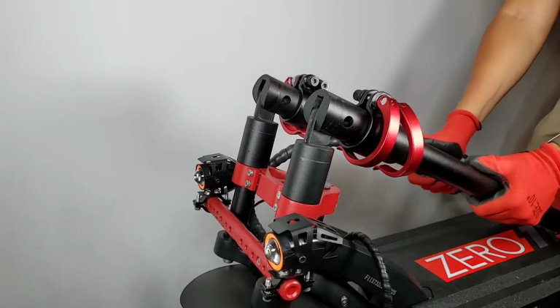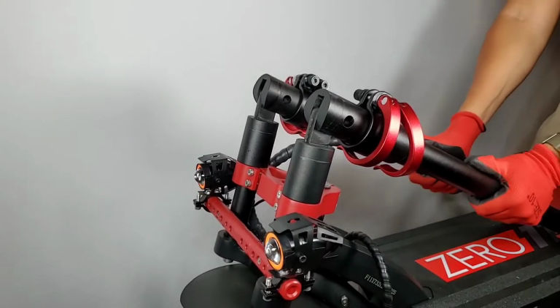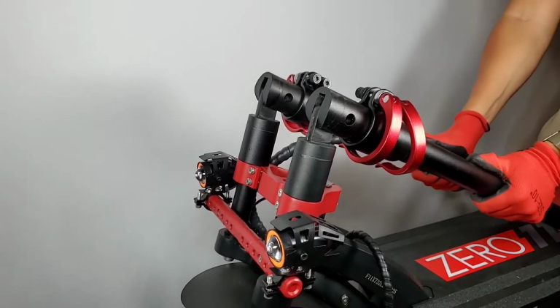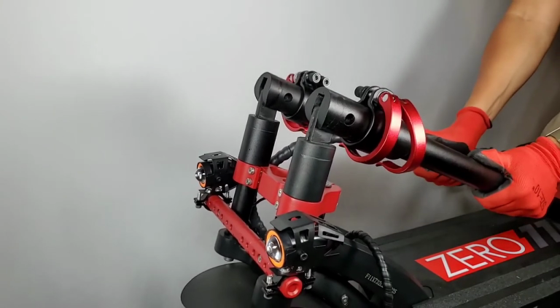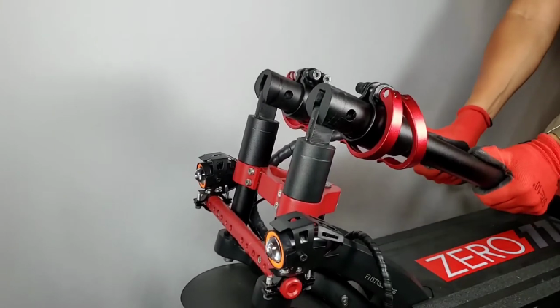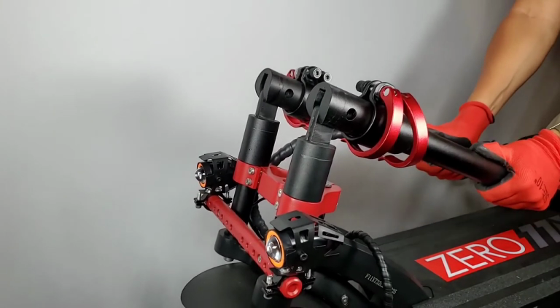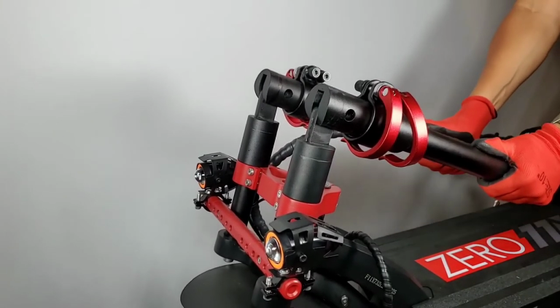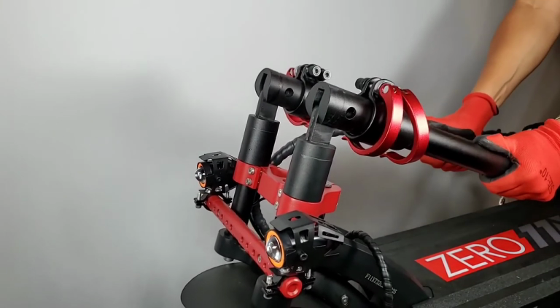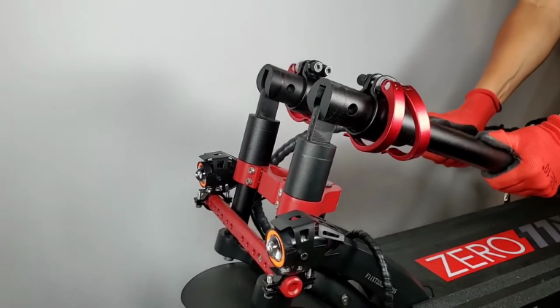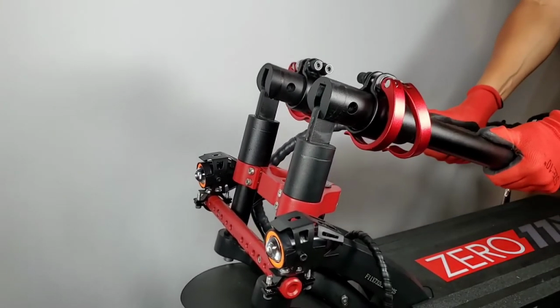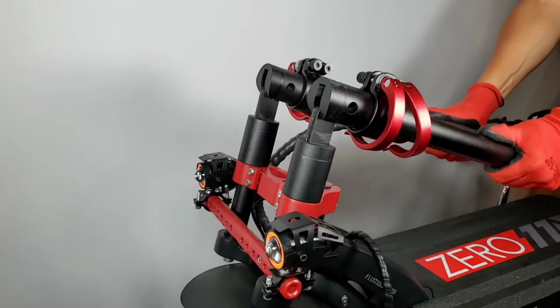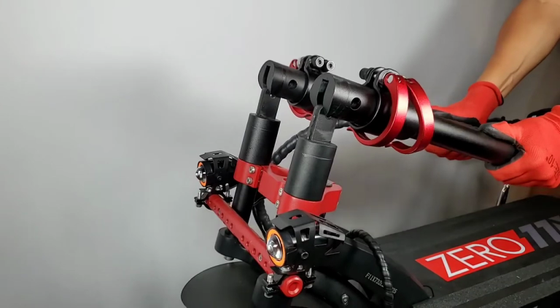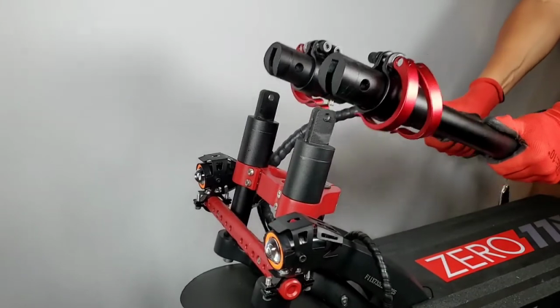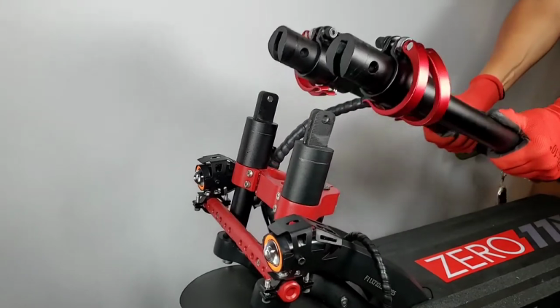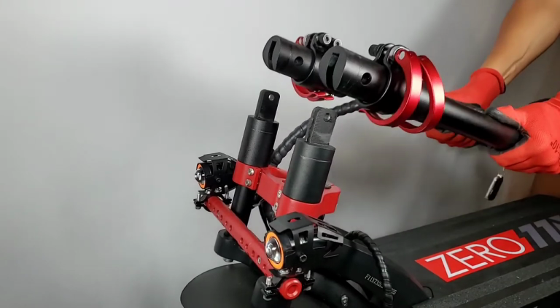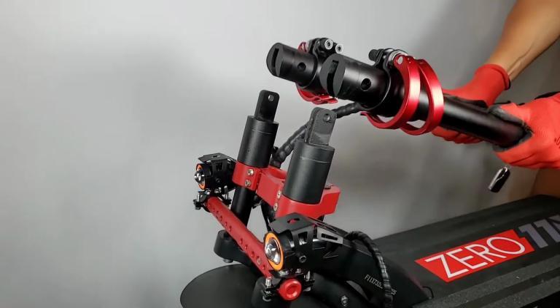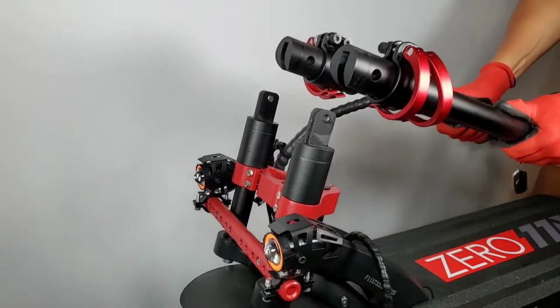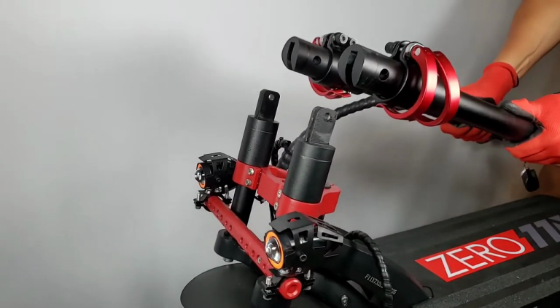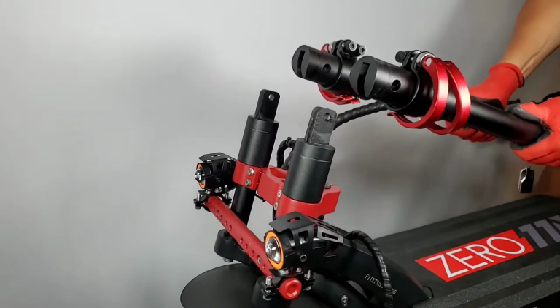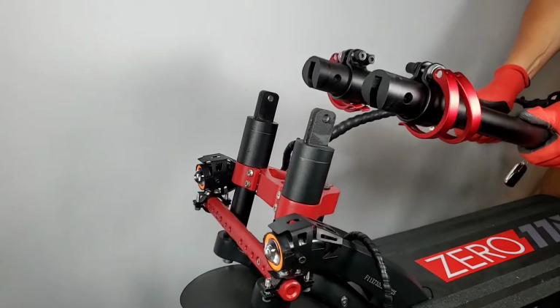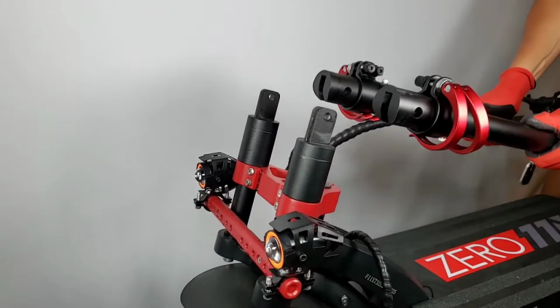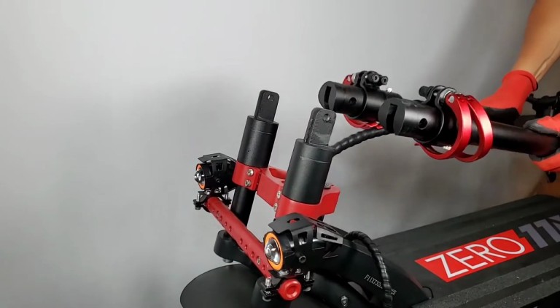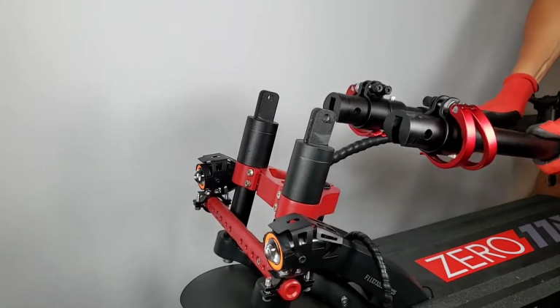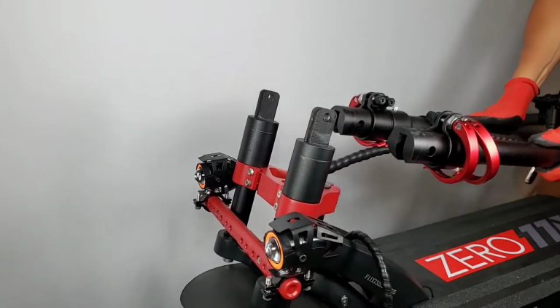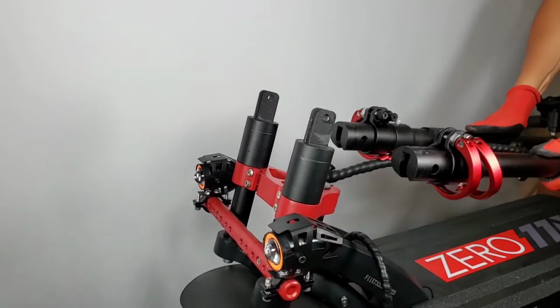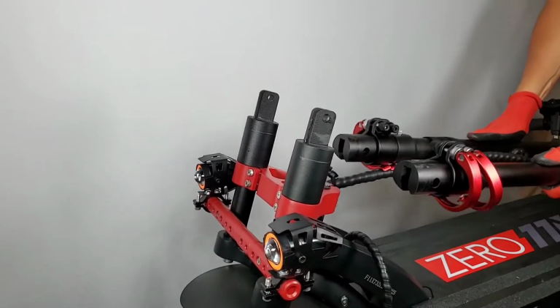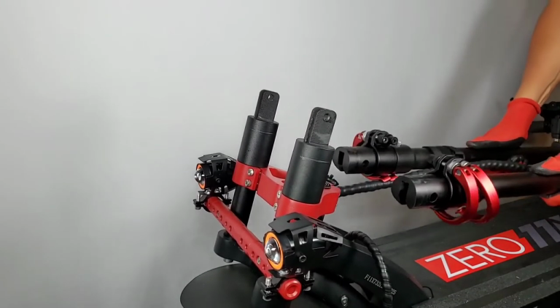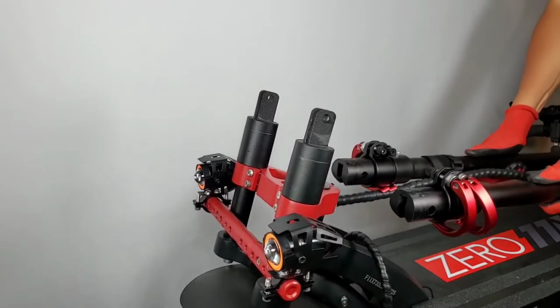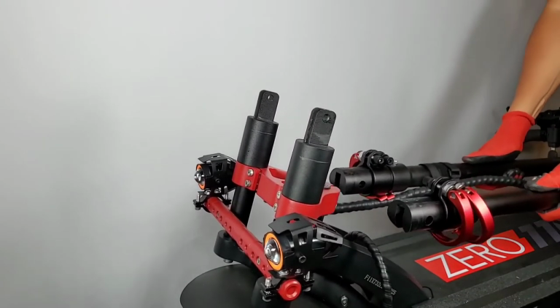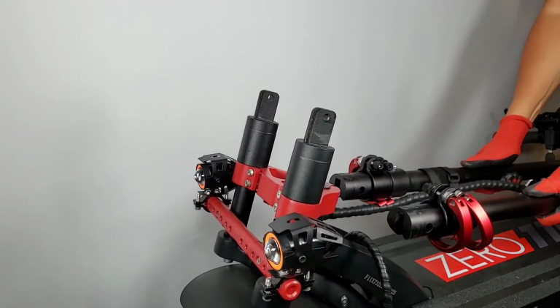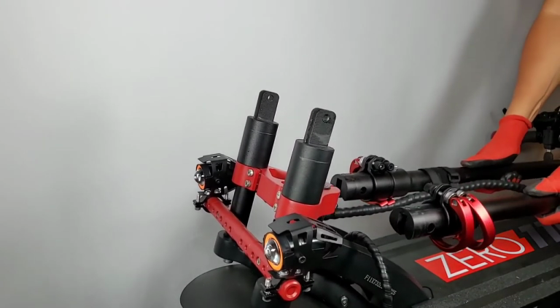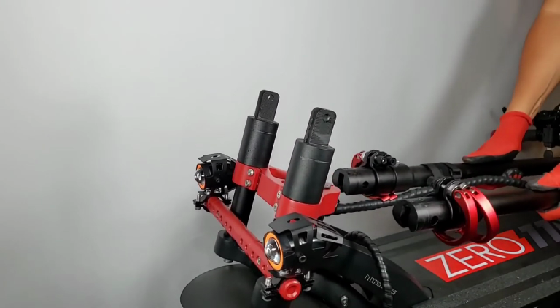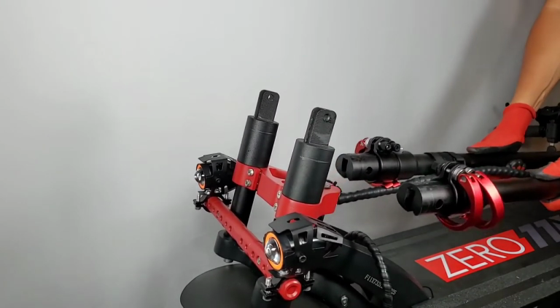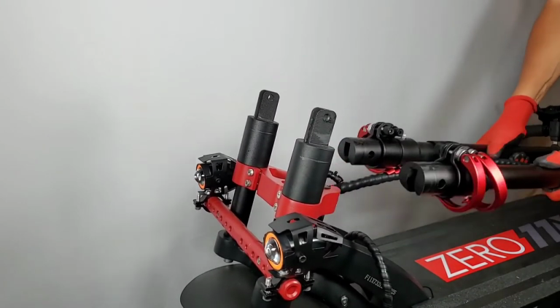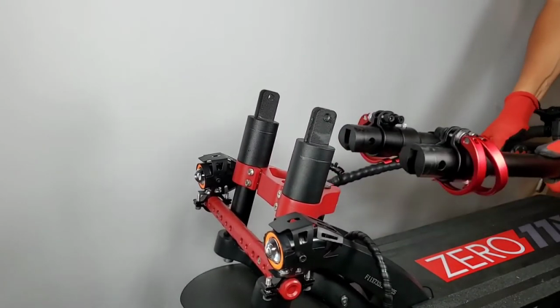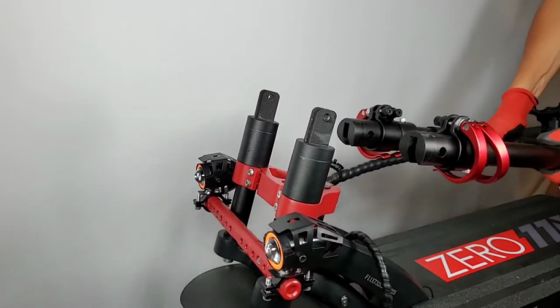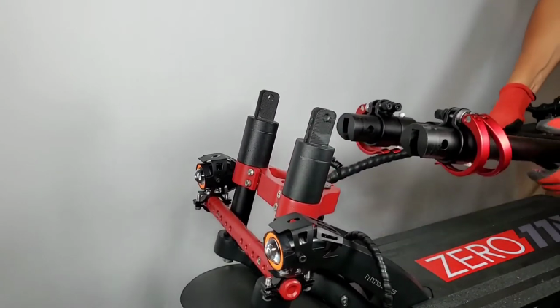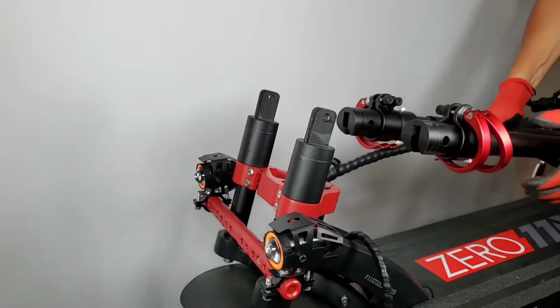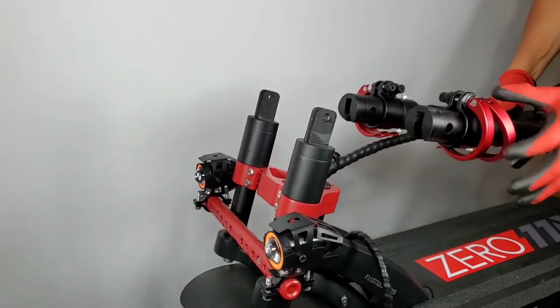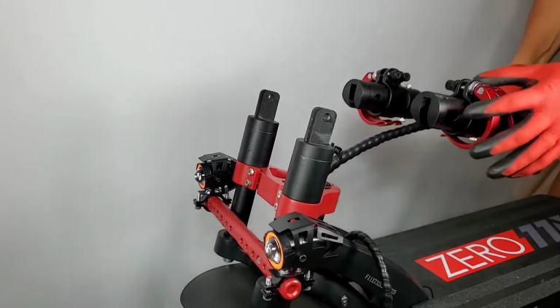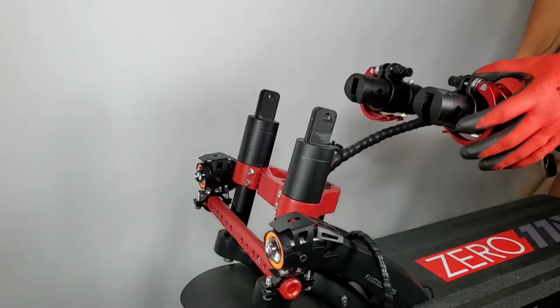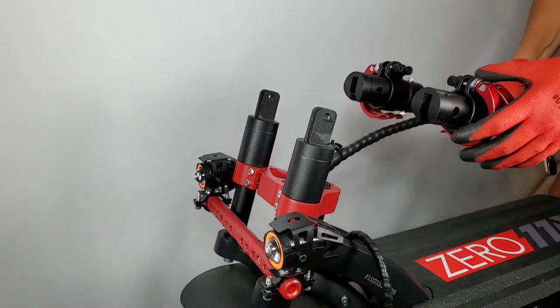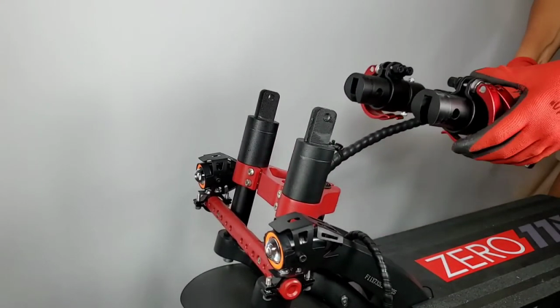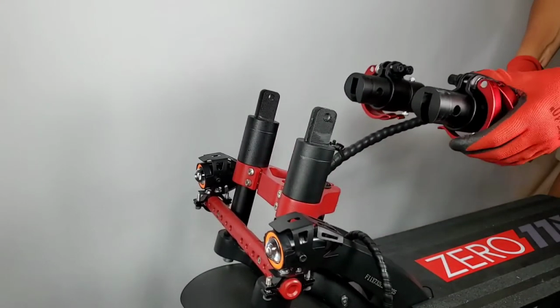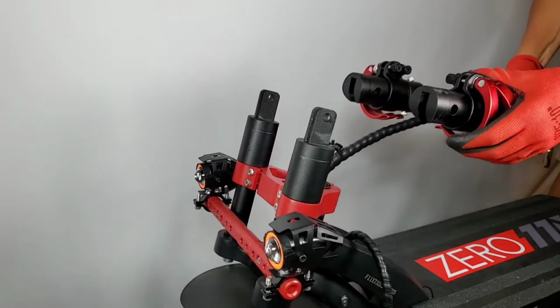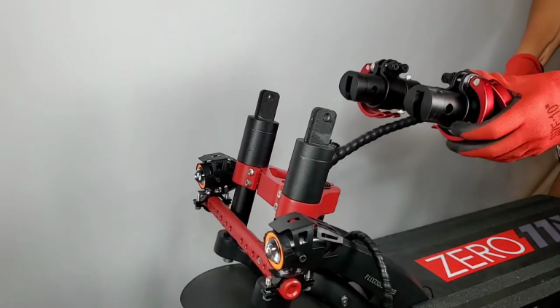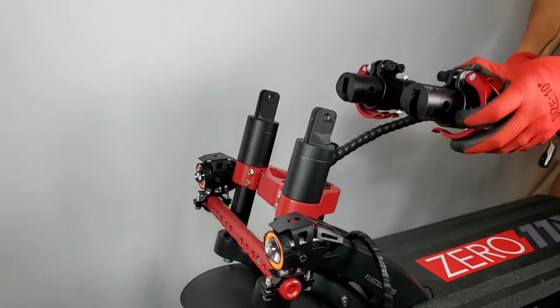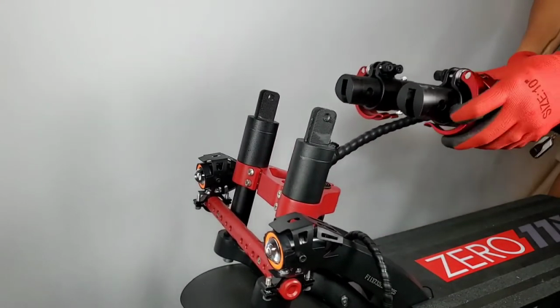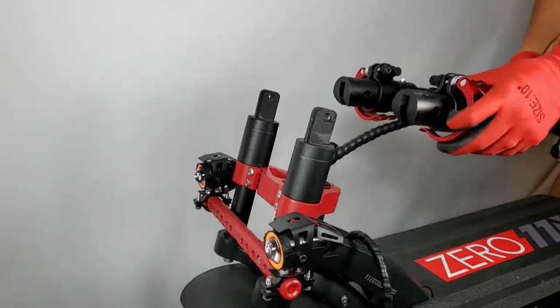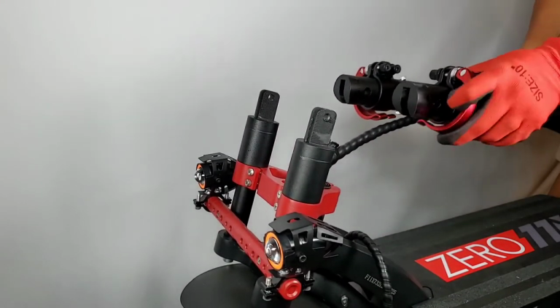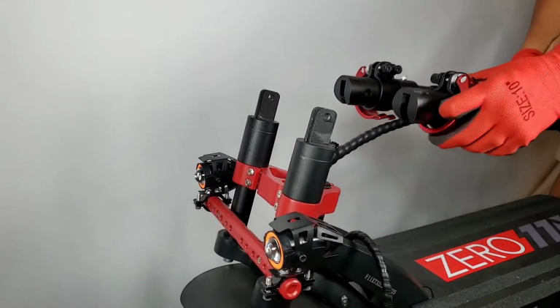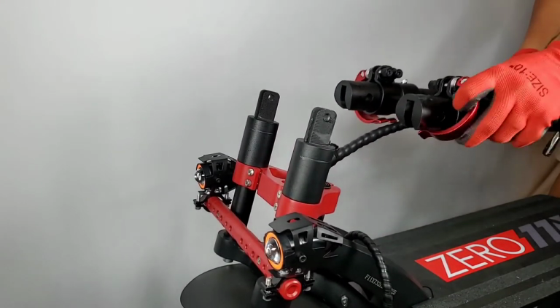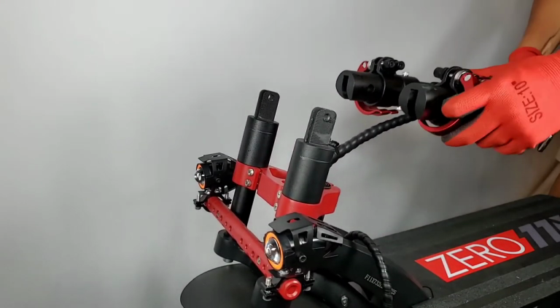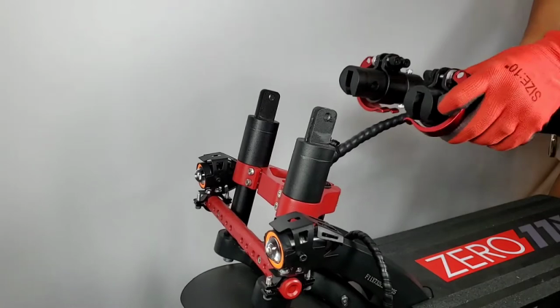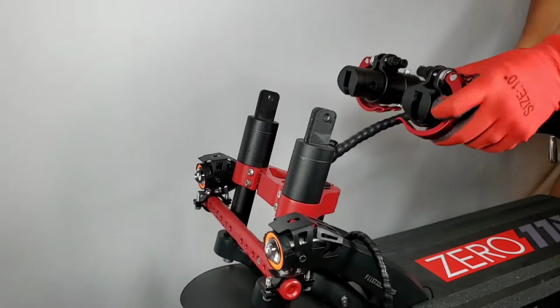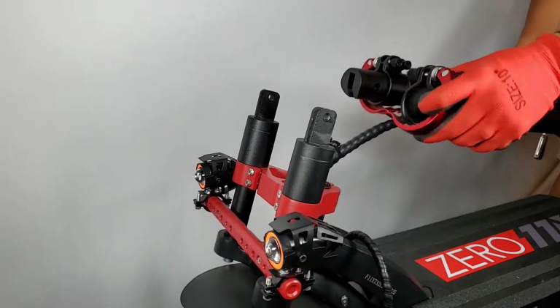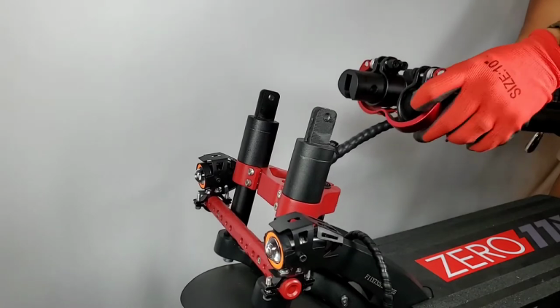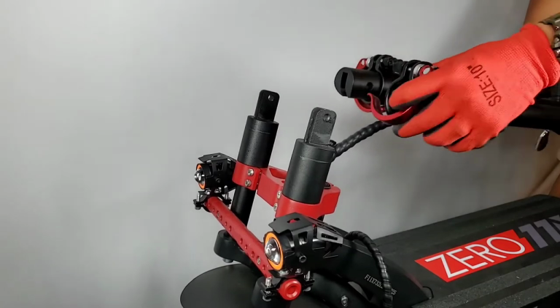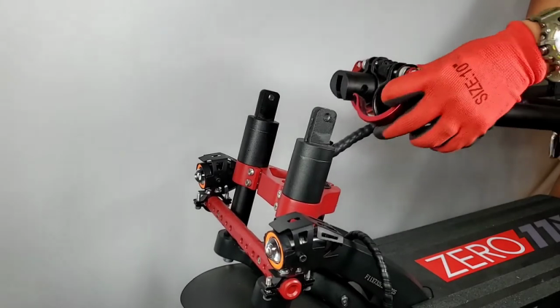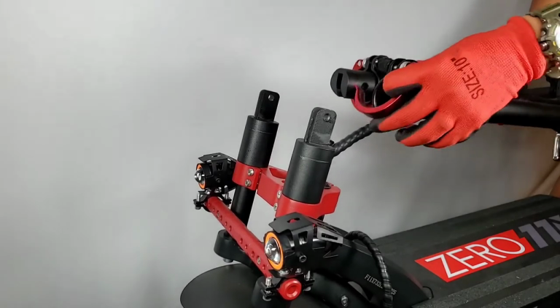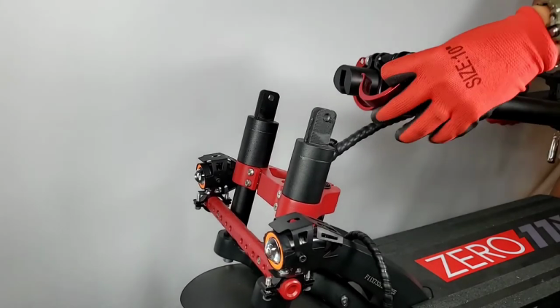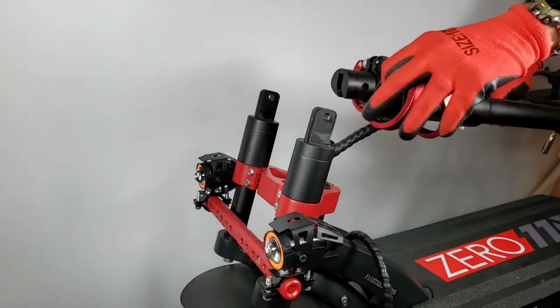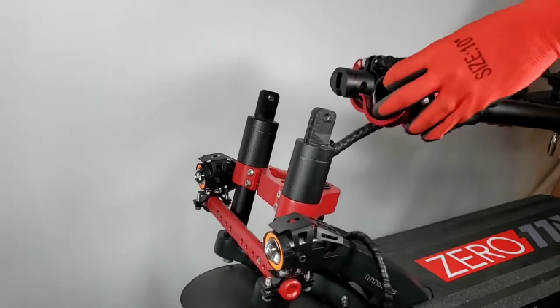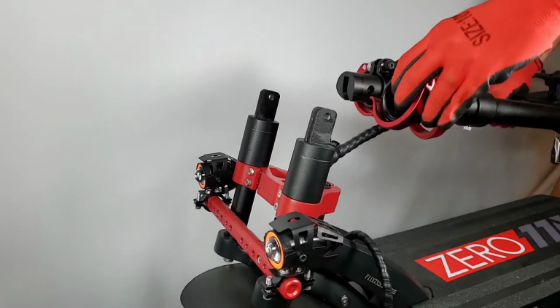We are going to lift up the front post to detach it from the base so we can remove and slide out the stock clamps.